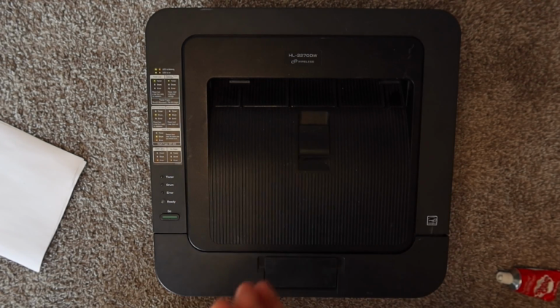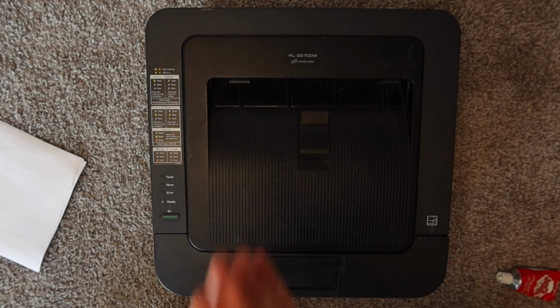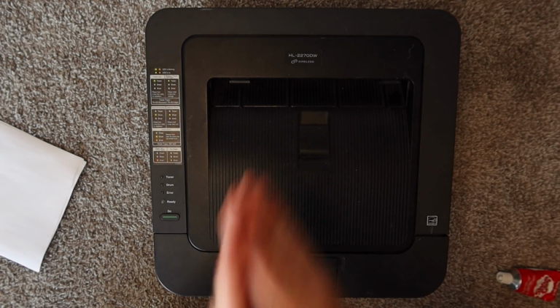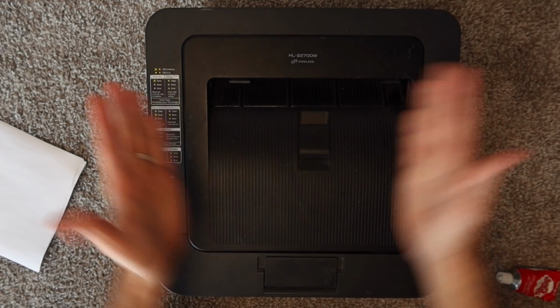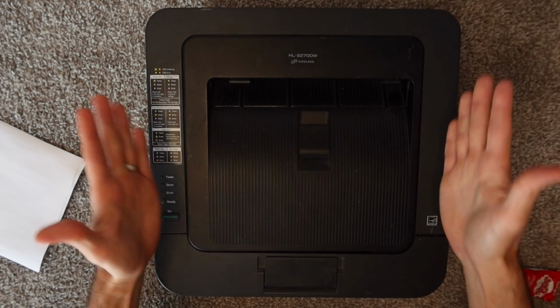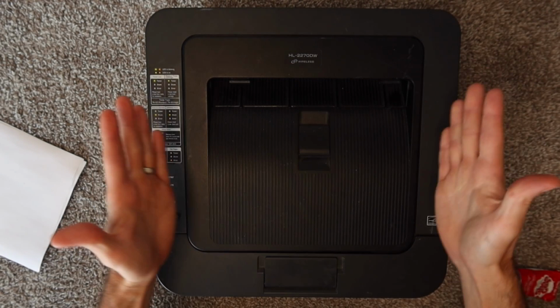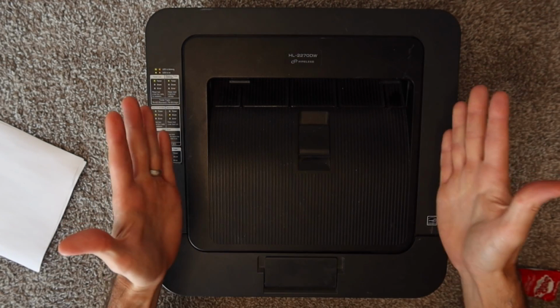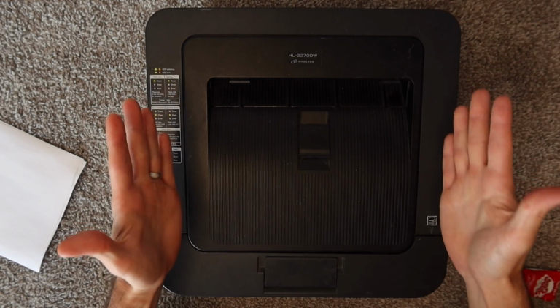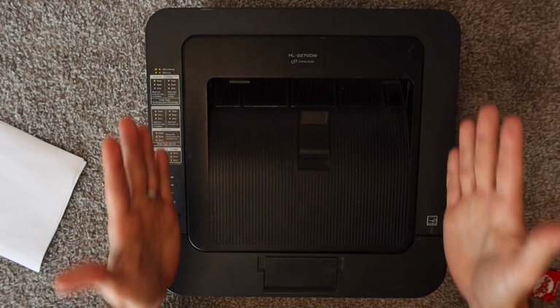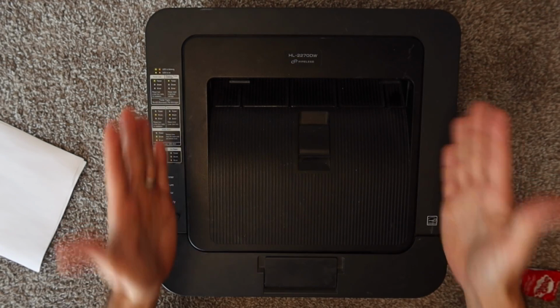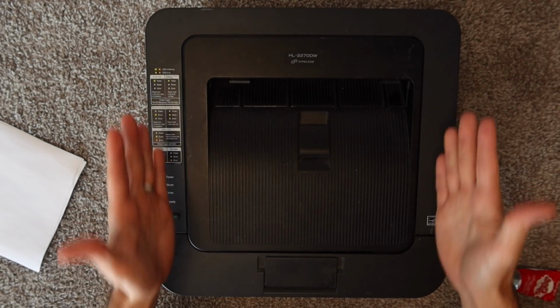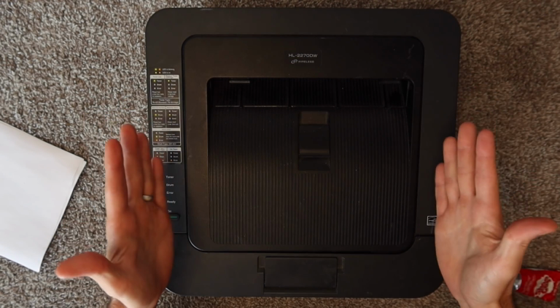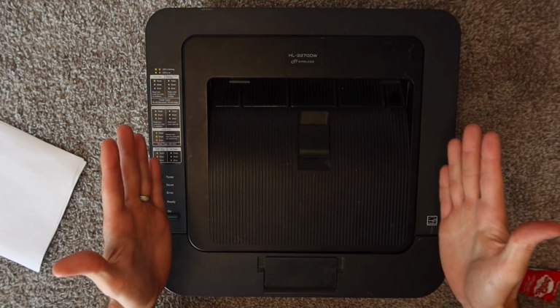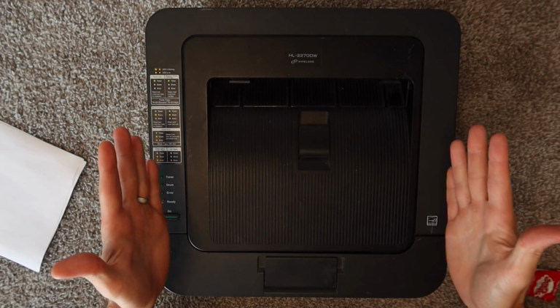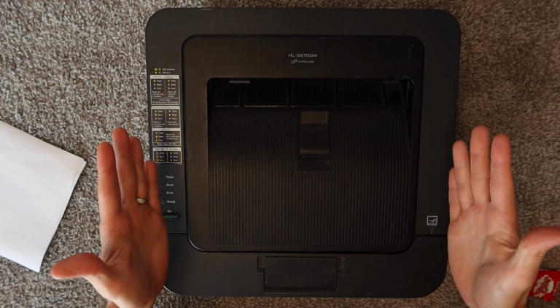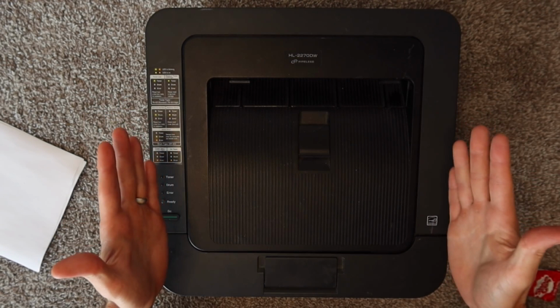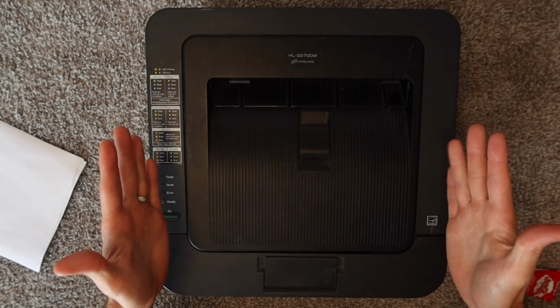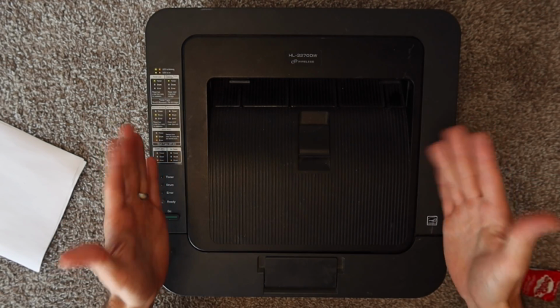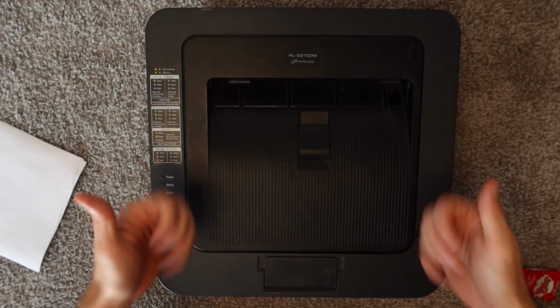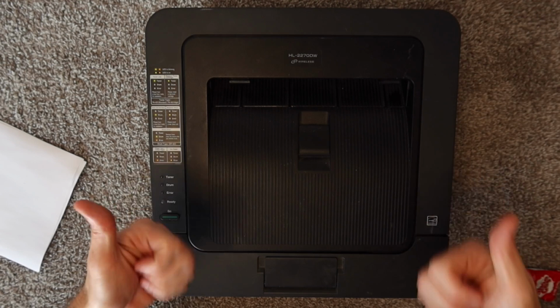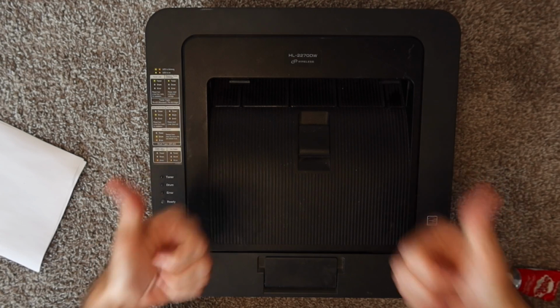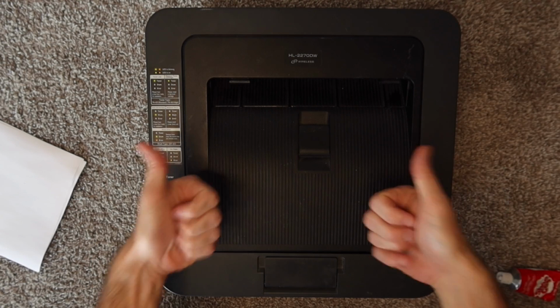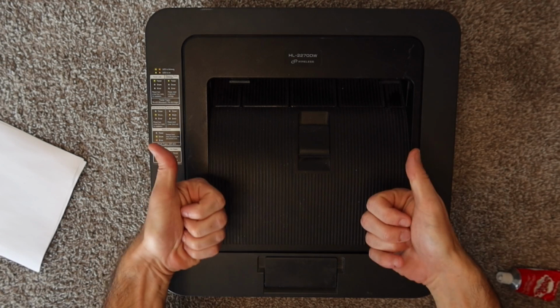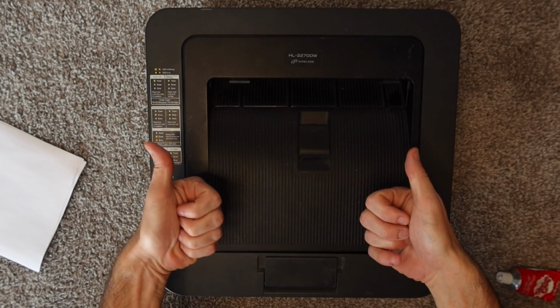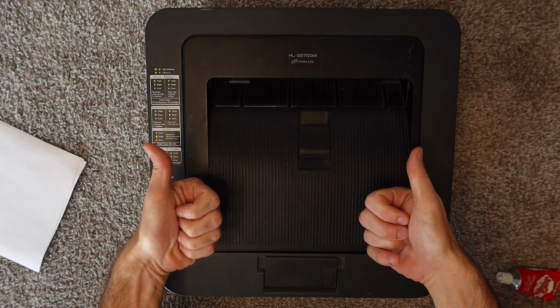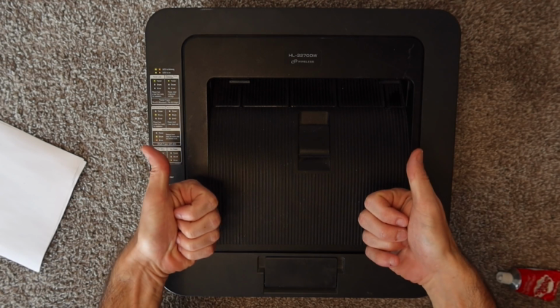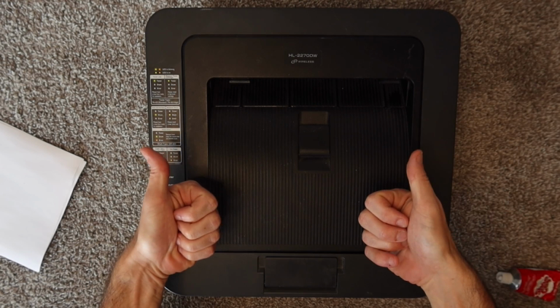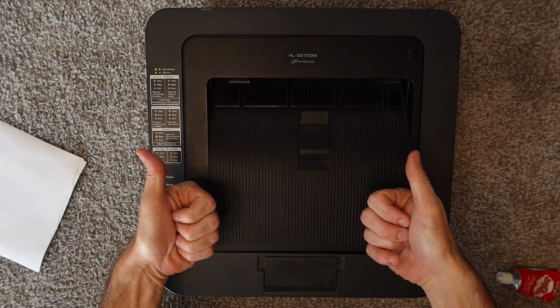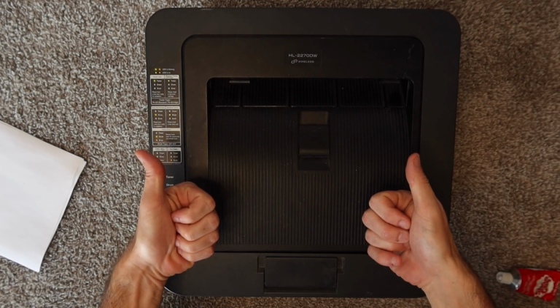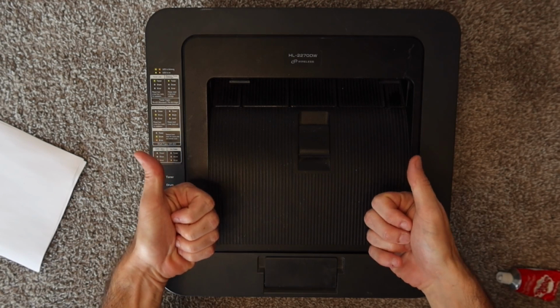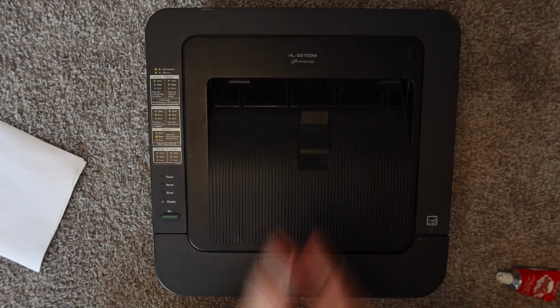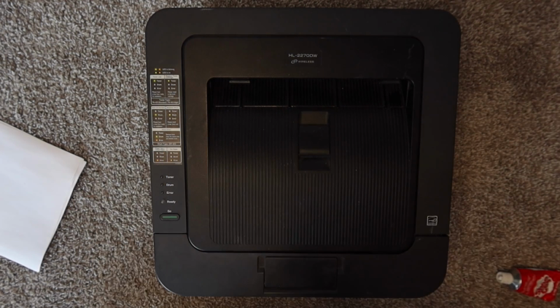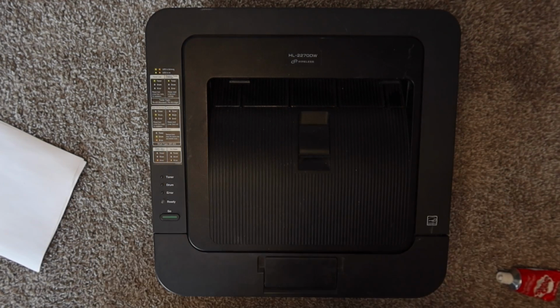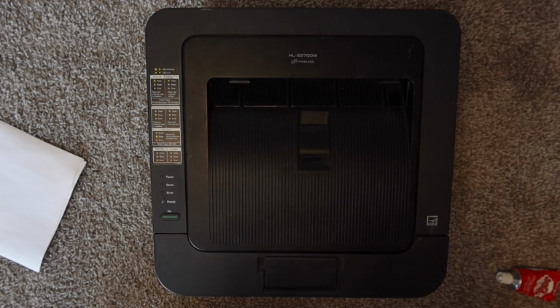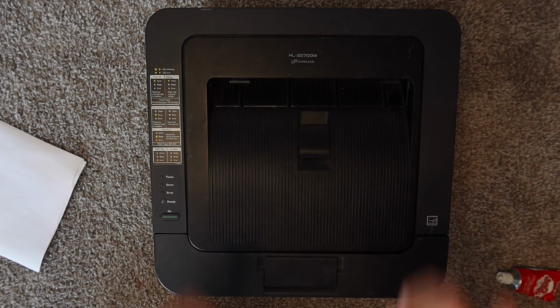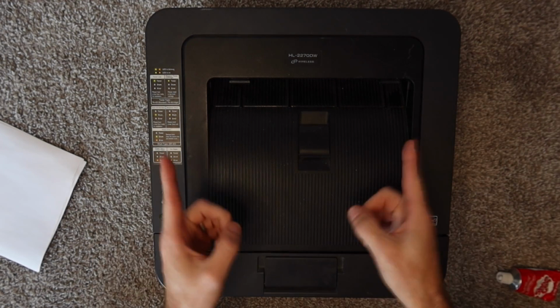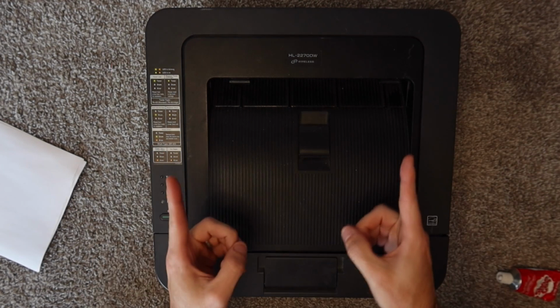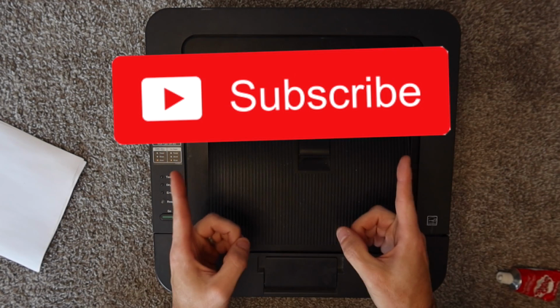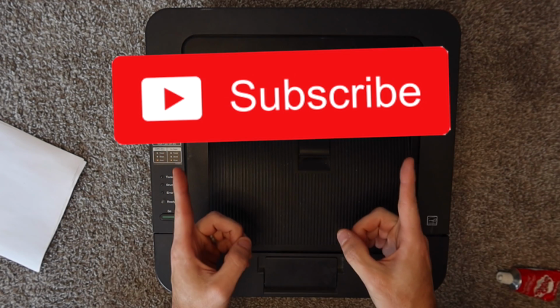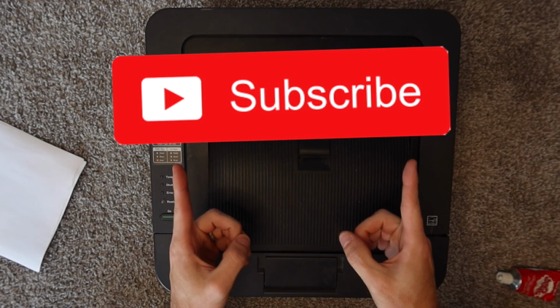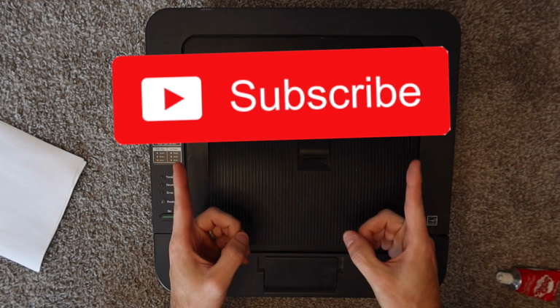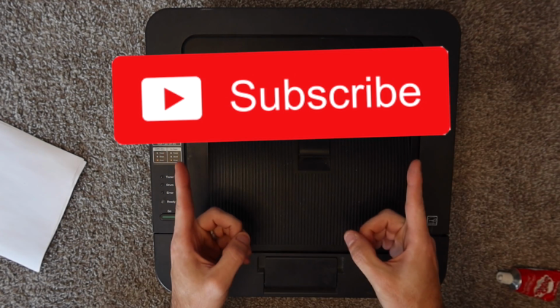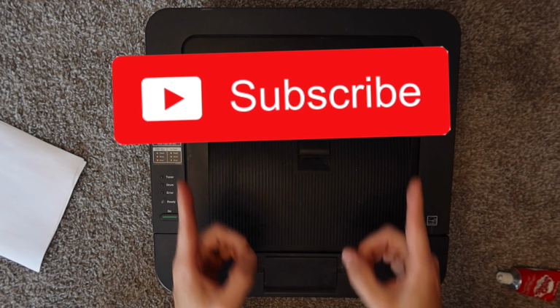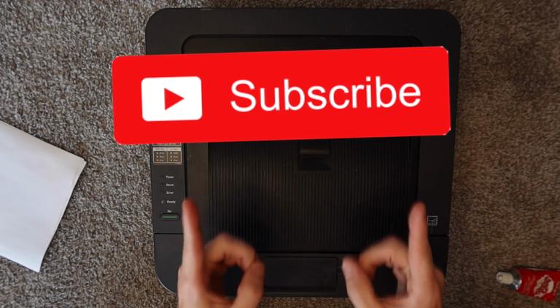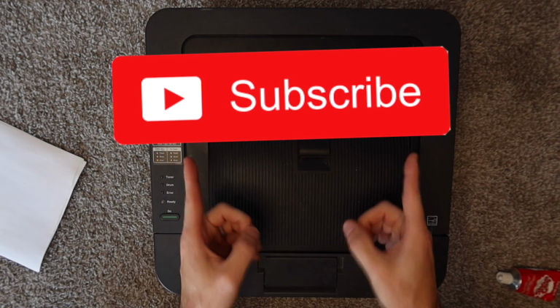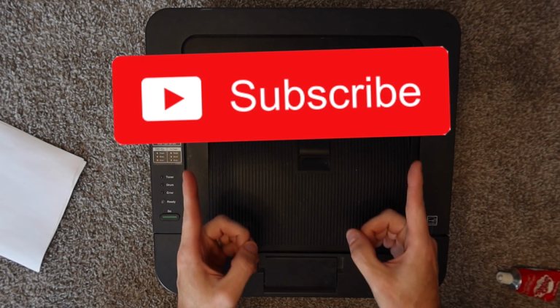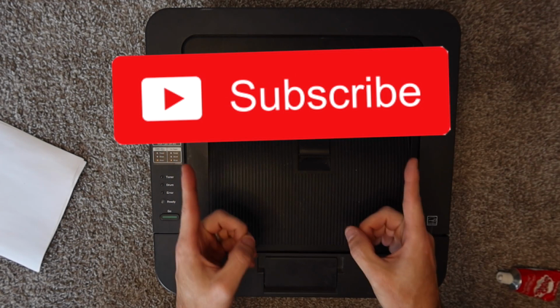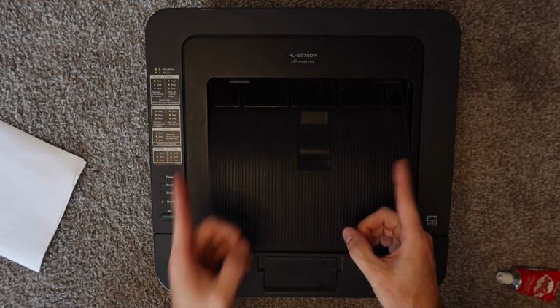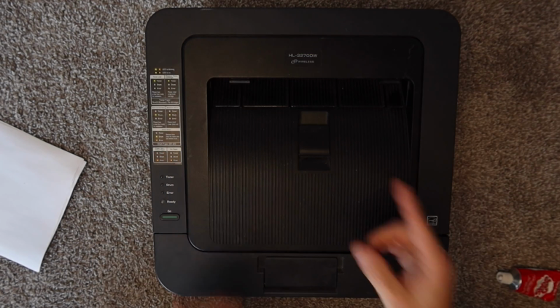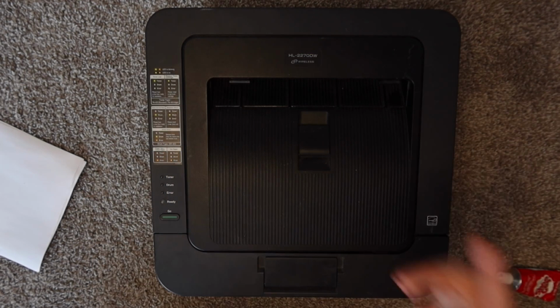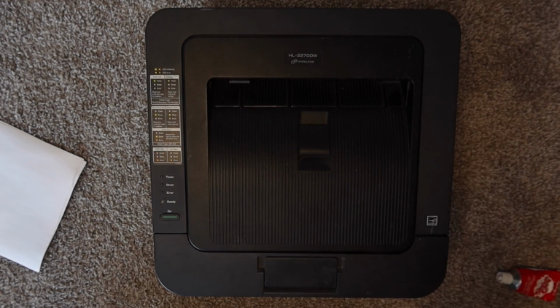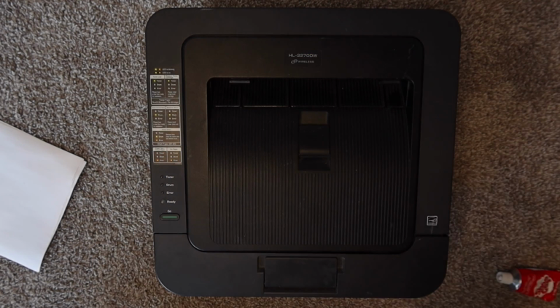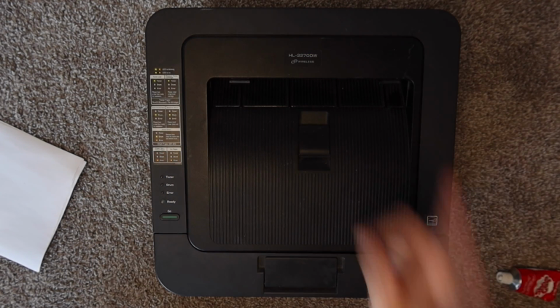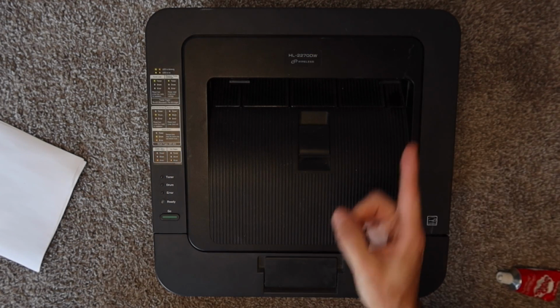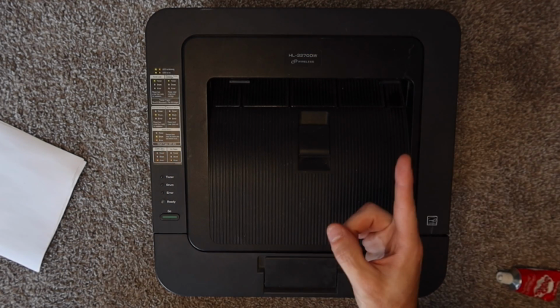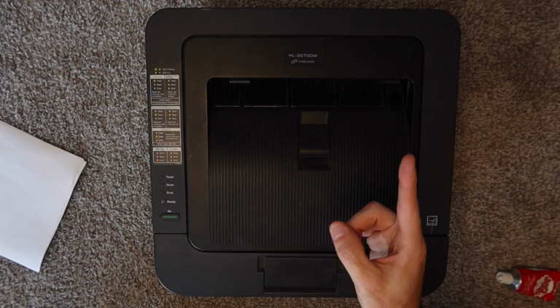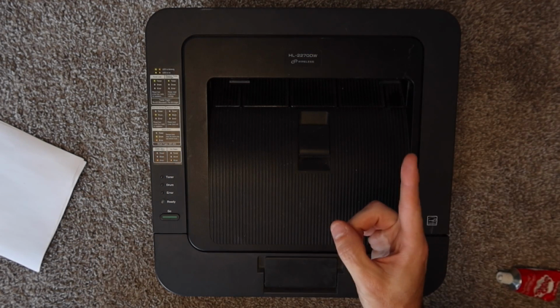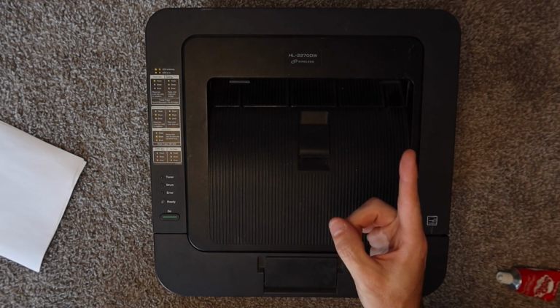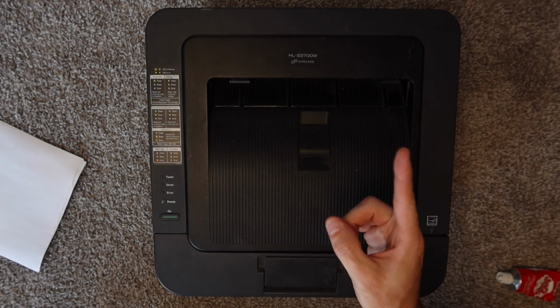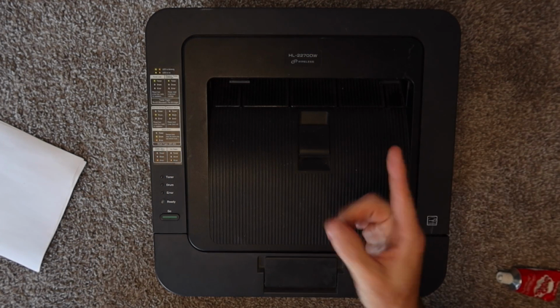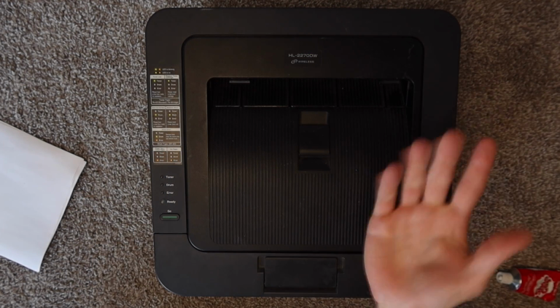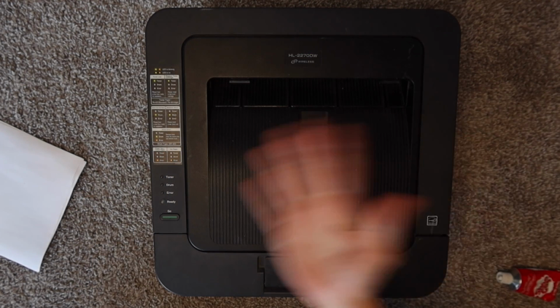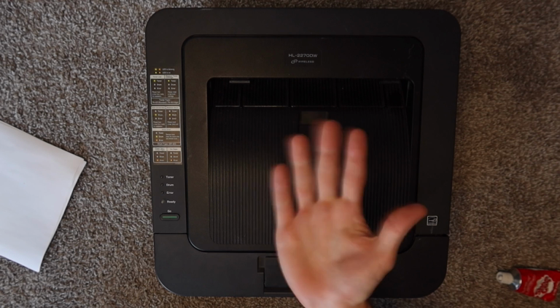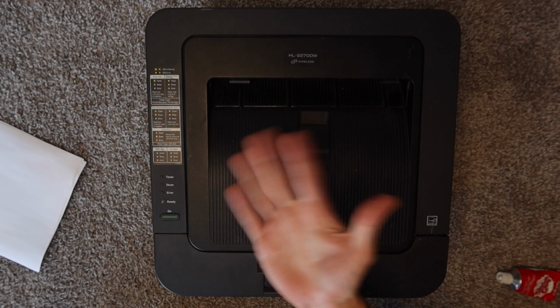Thank you guys so much for watching. If you haven't already, please give the video a thumbs up. If you aren't already subscribed to the channel, consider subscribing, and I will talk to you in the next video. Bye.